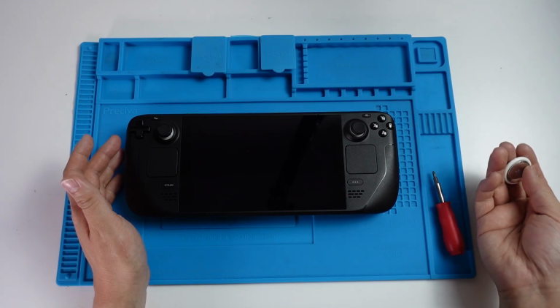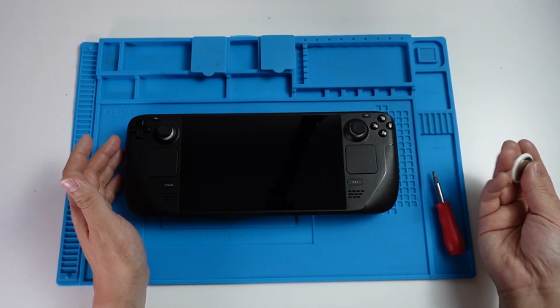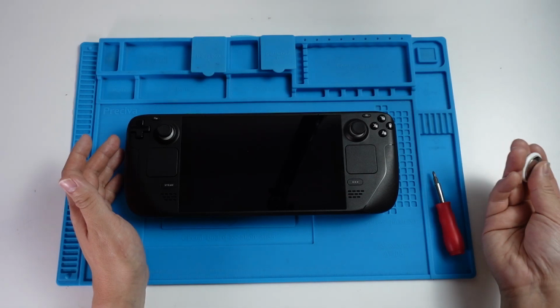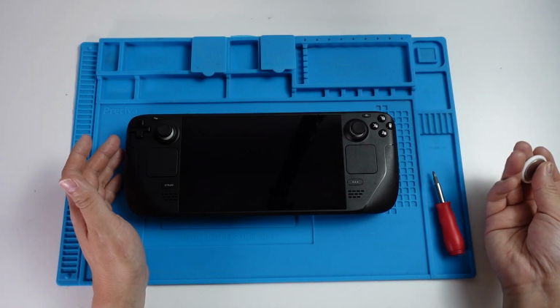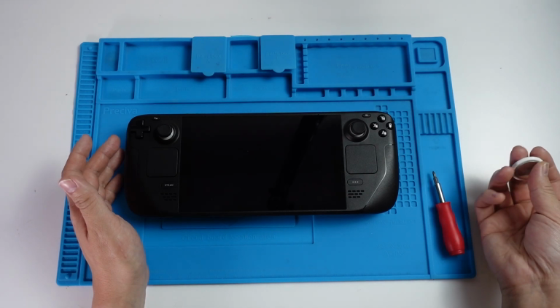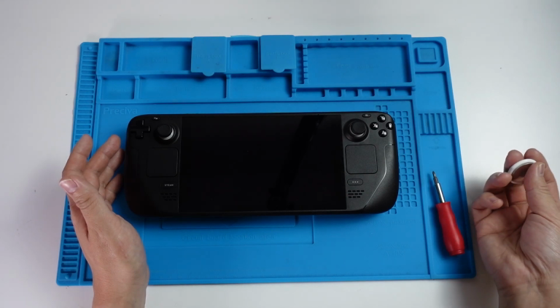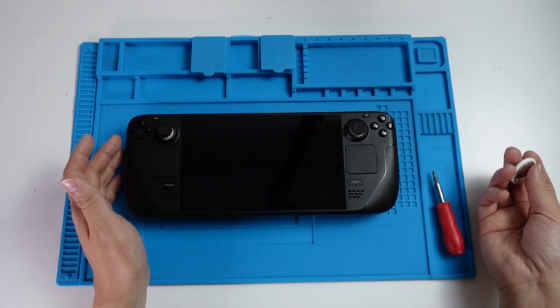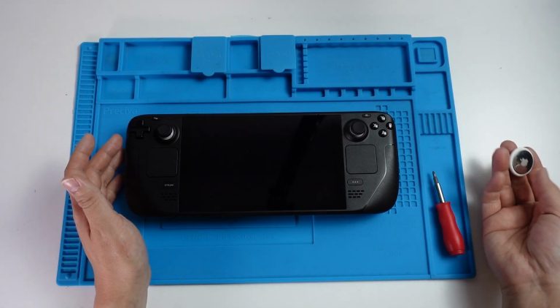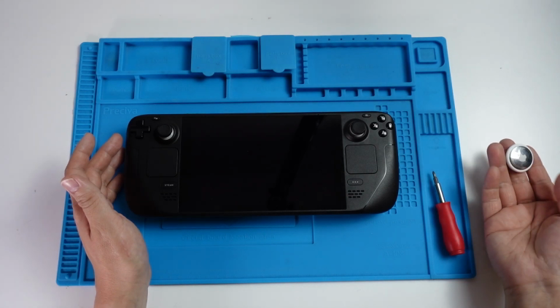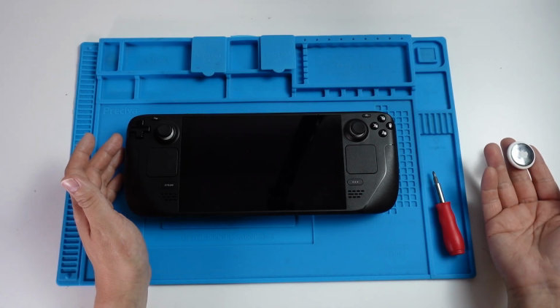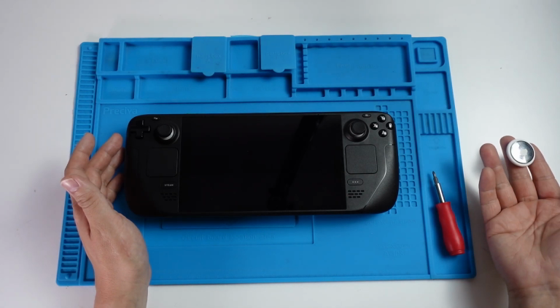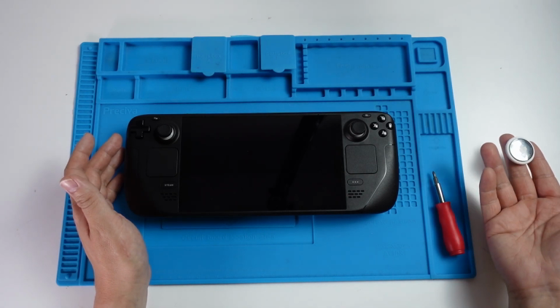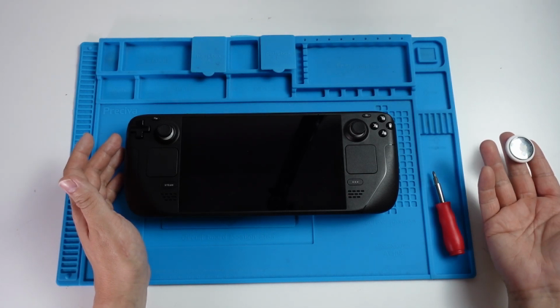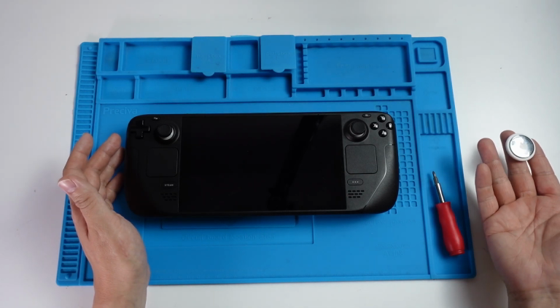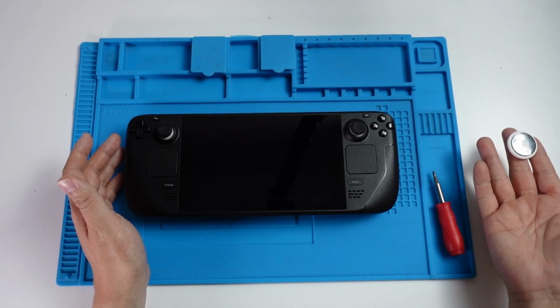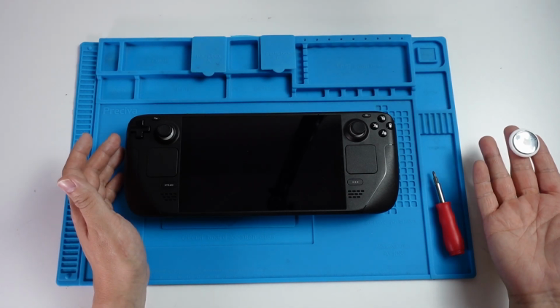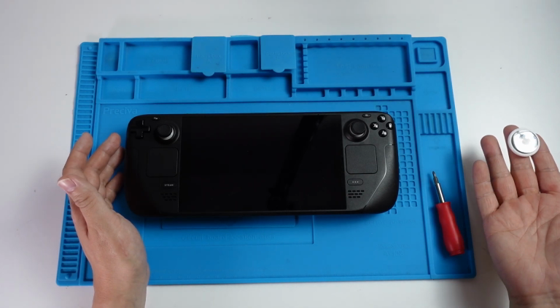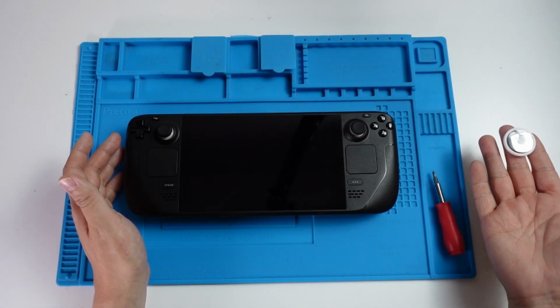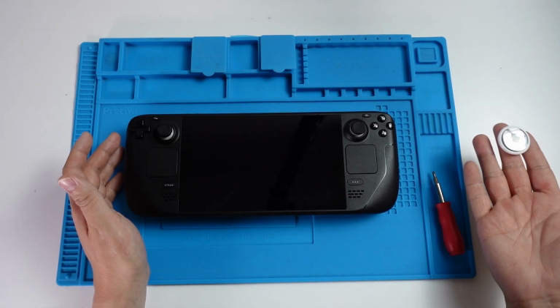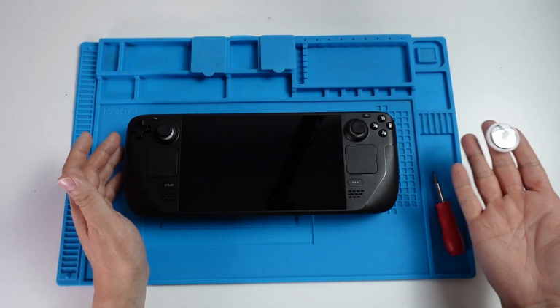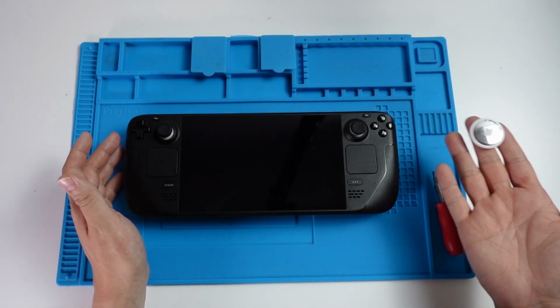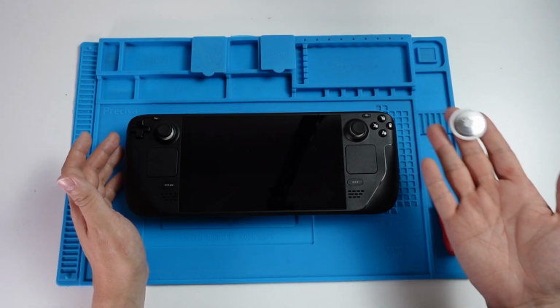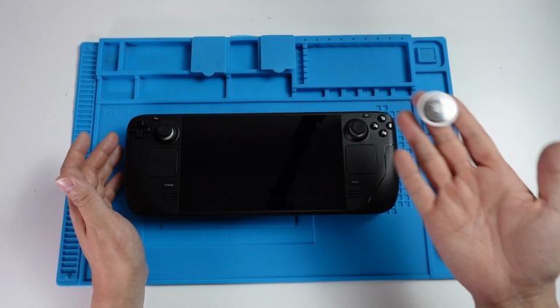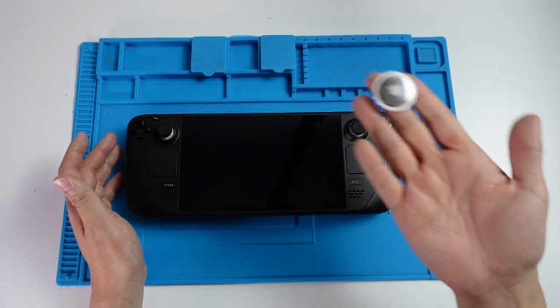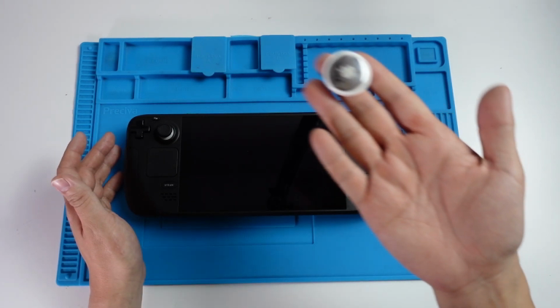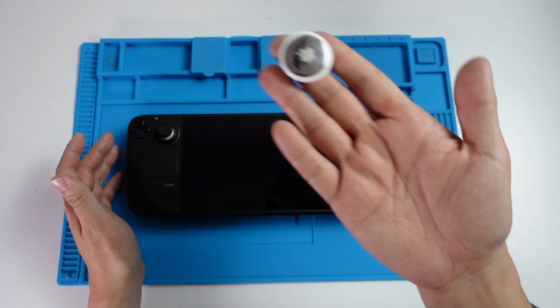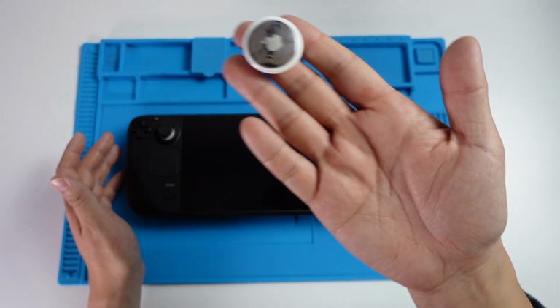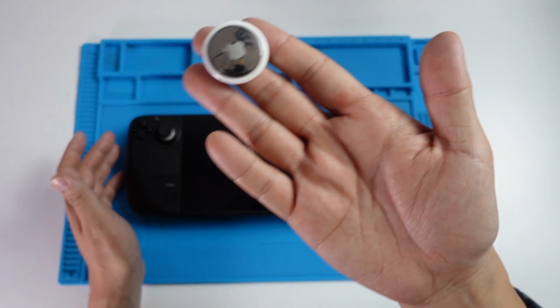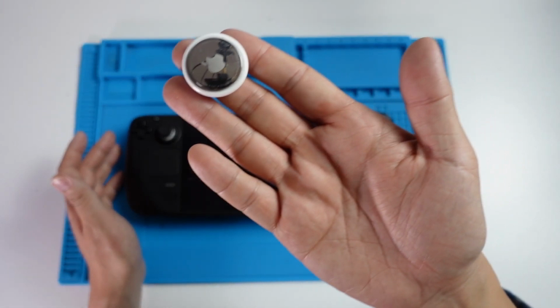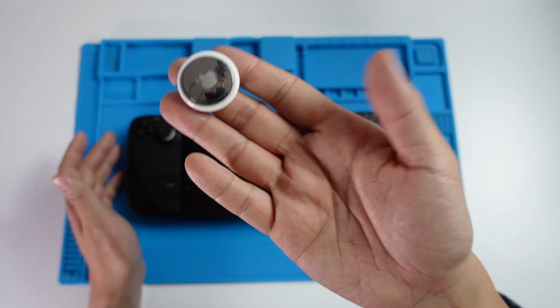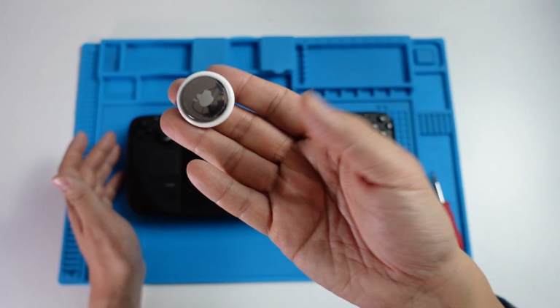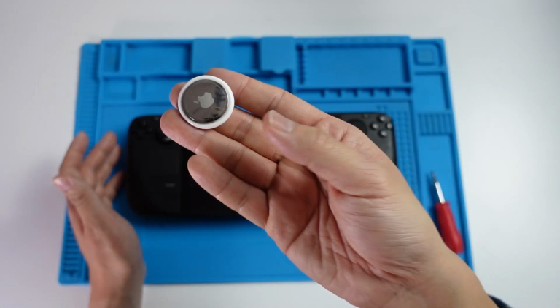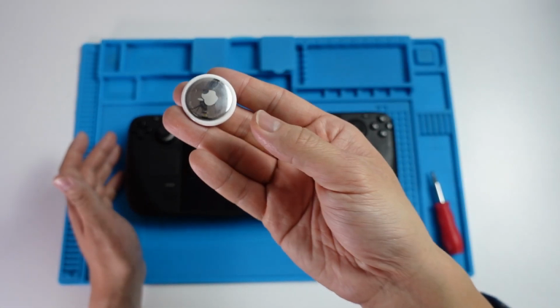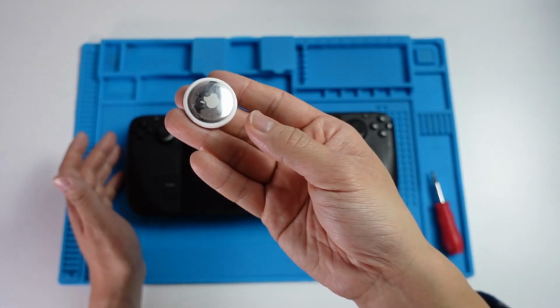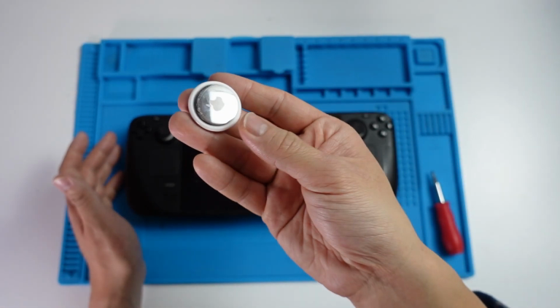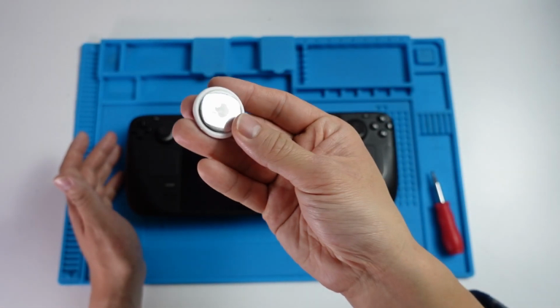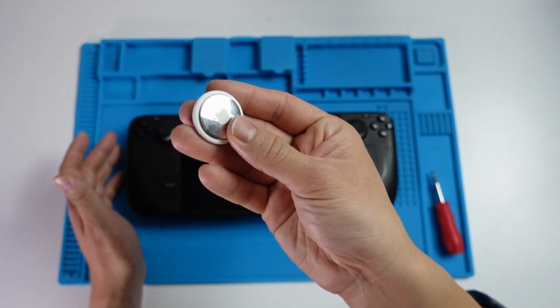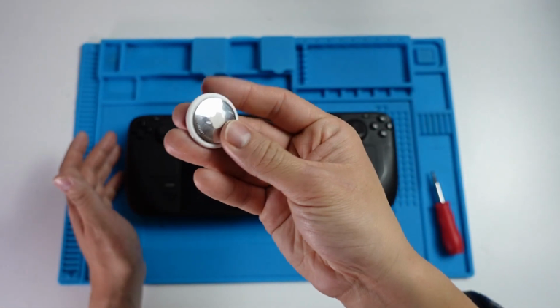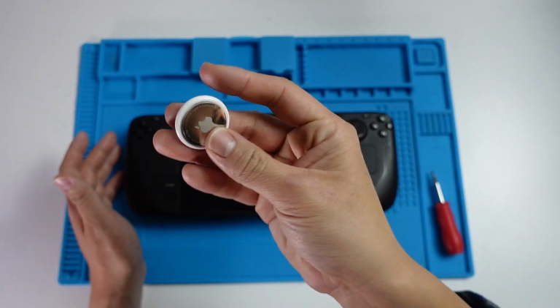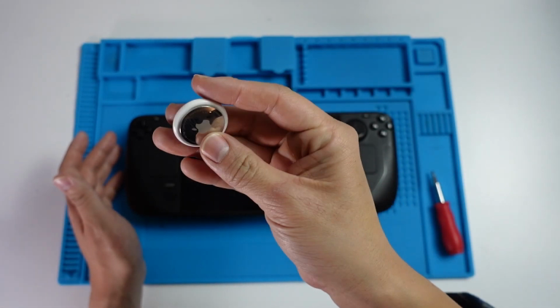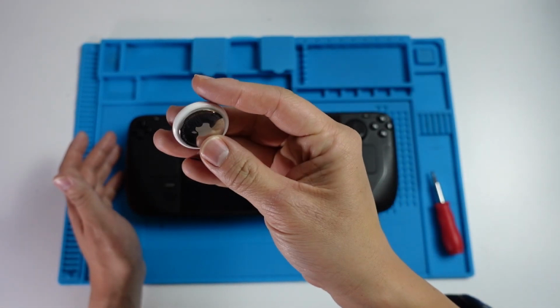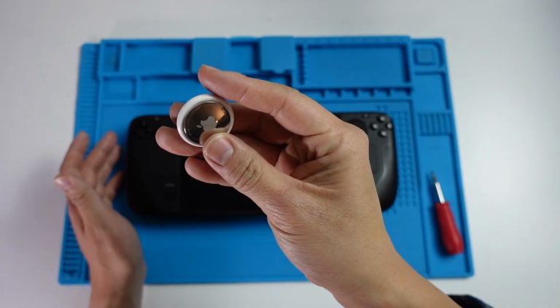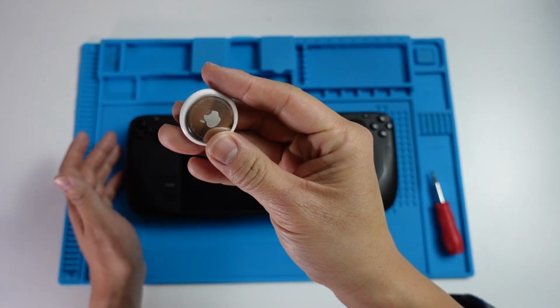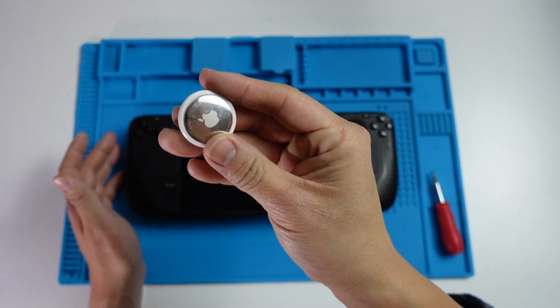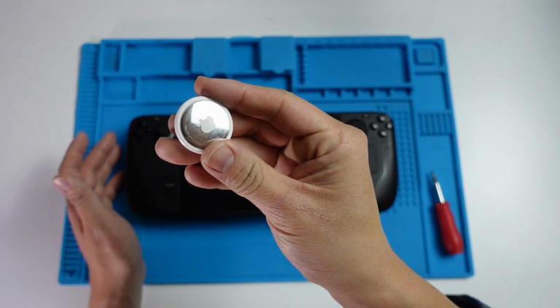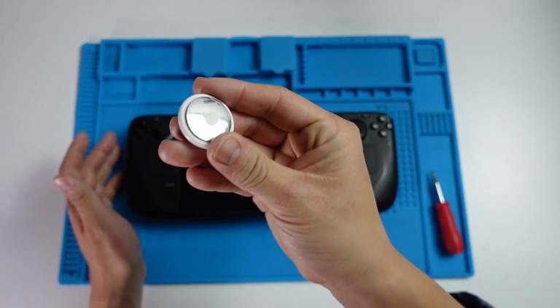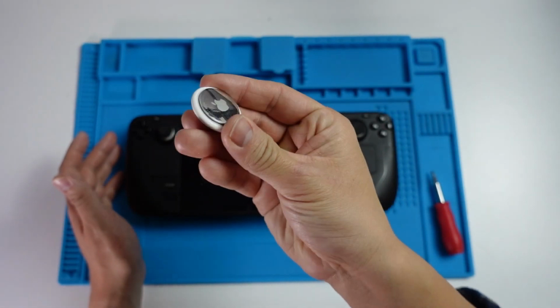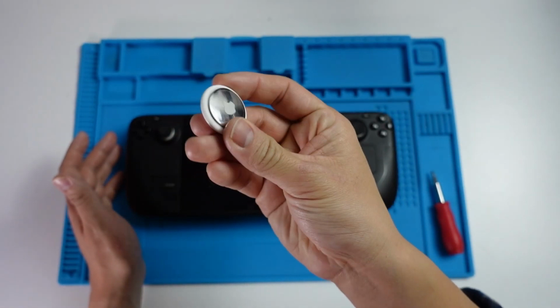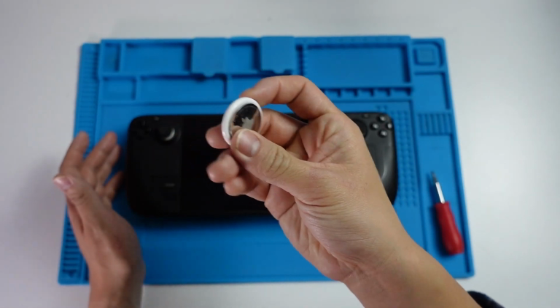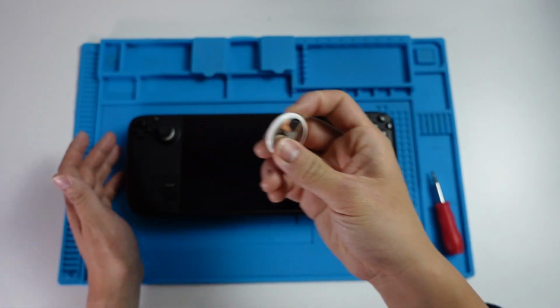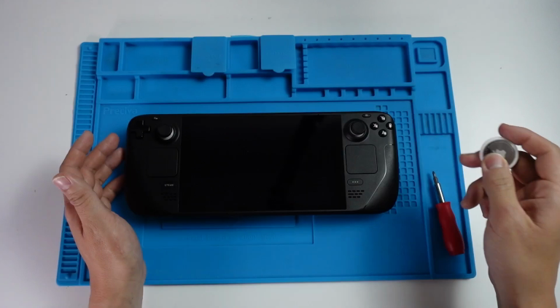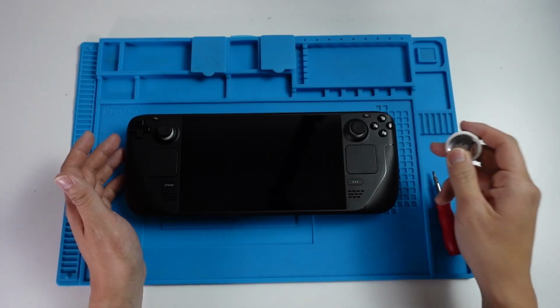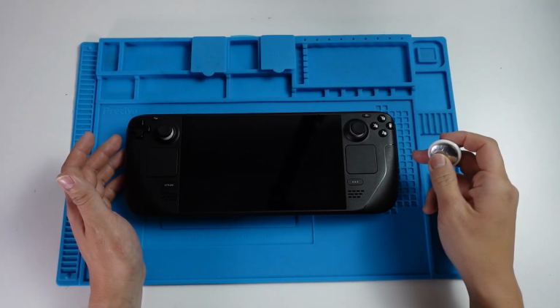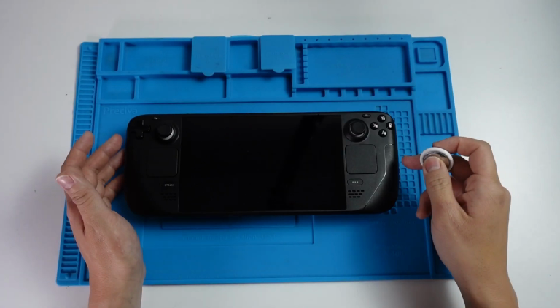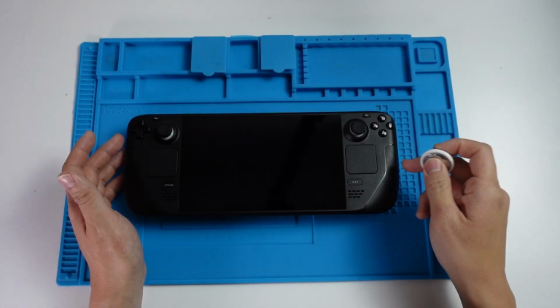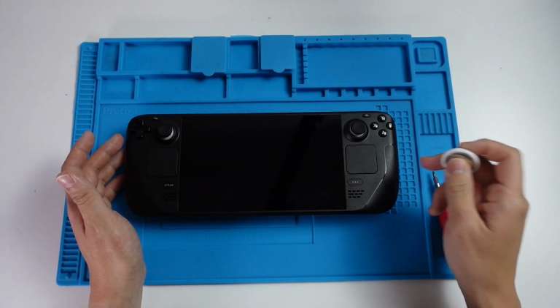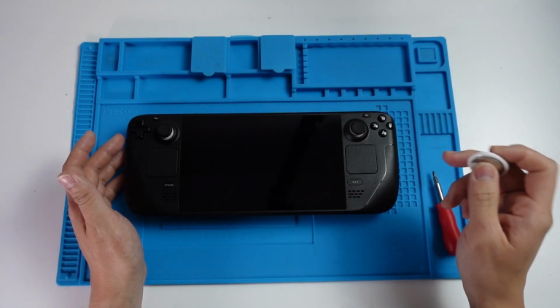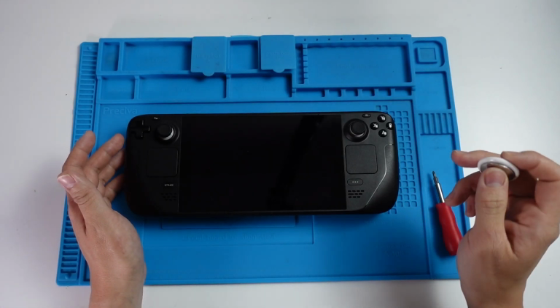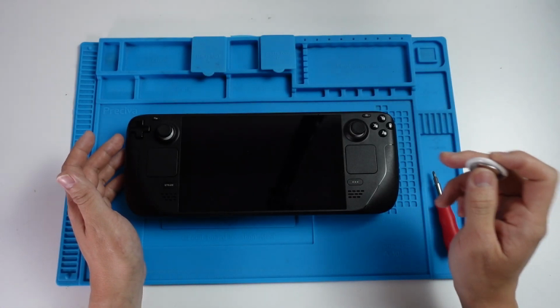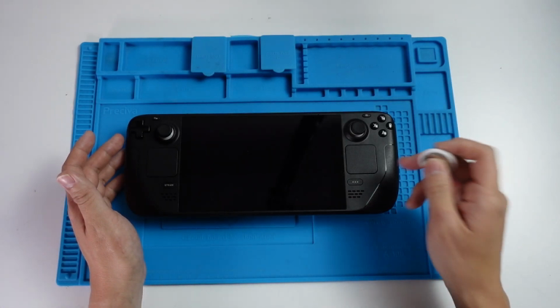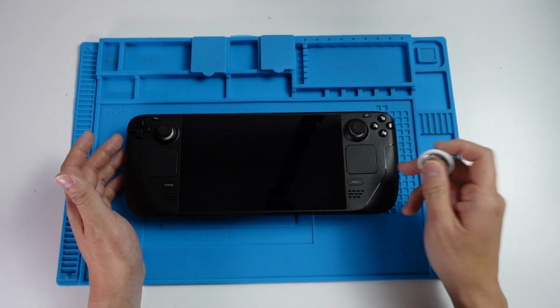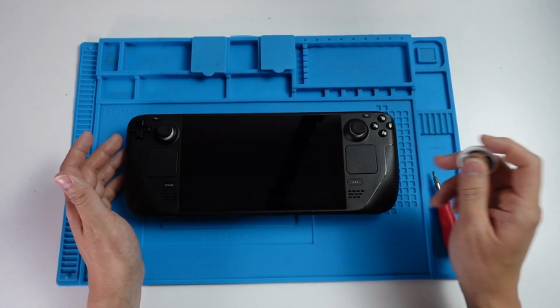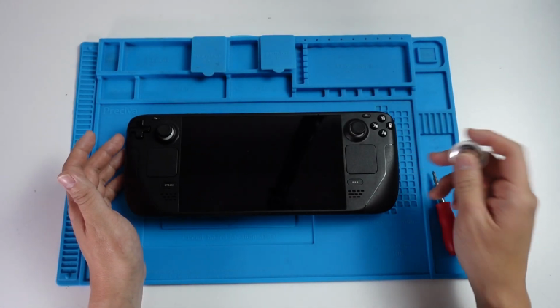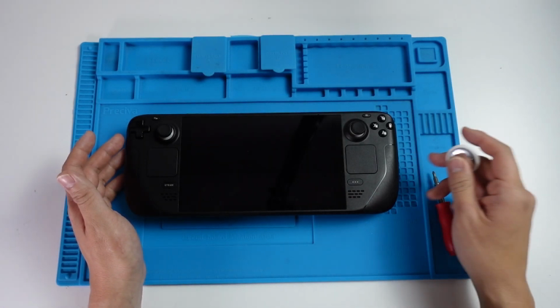Hey everyone, this is Andrew Tai. Welcome to my YouTube channel. Today I'm going to show you how to add a standard Apple AirTag into a Steam Deck.